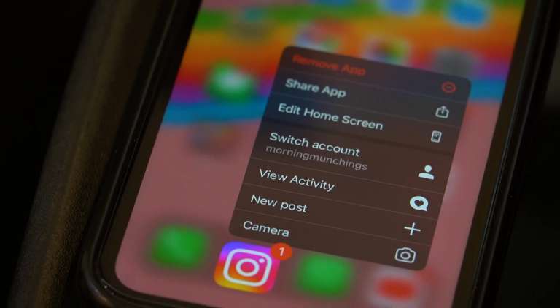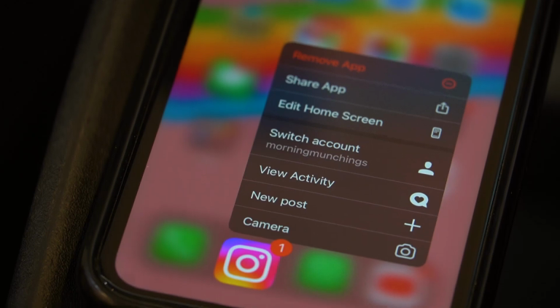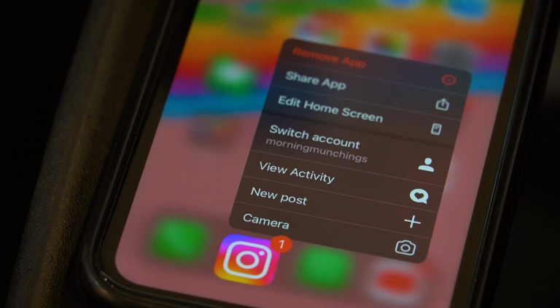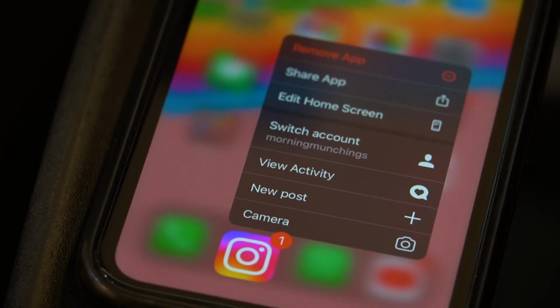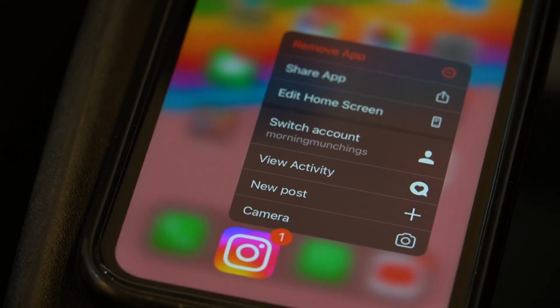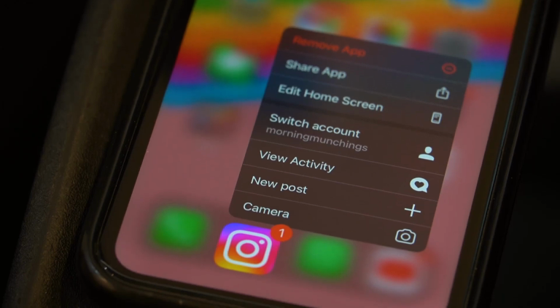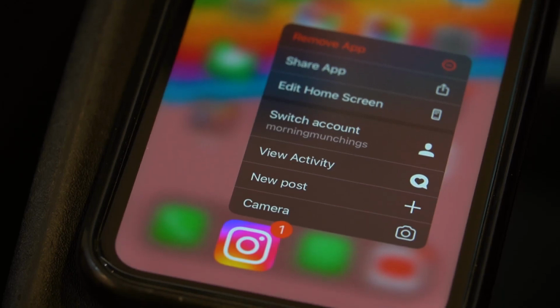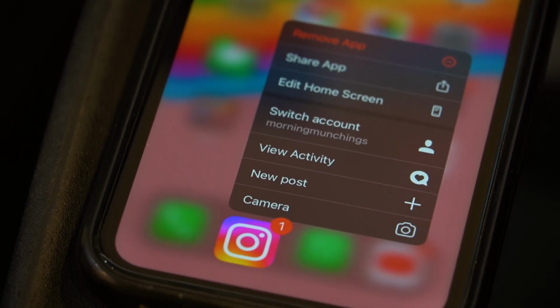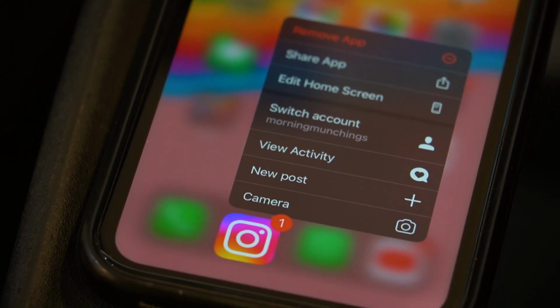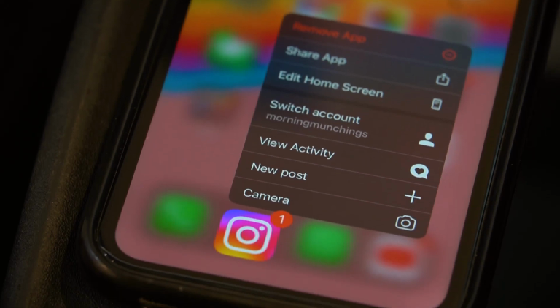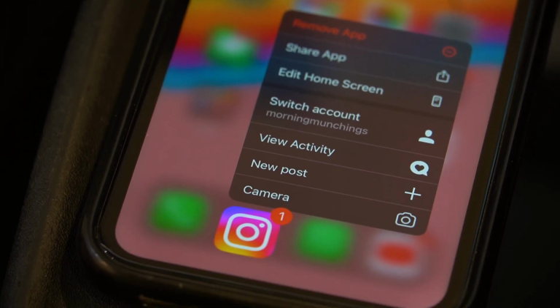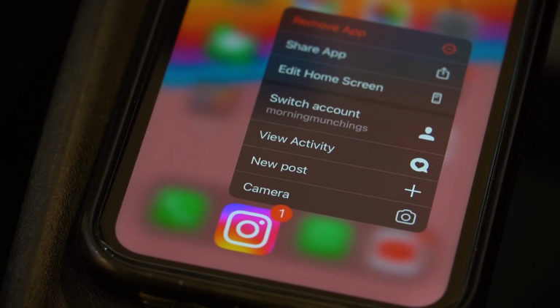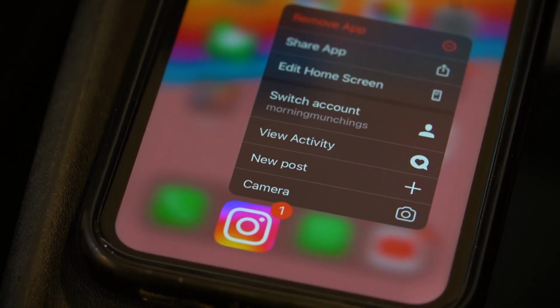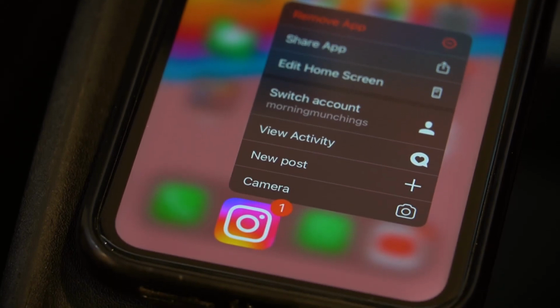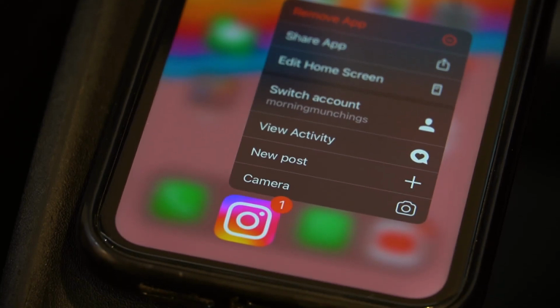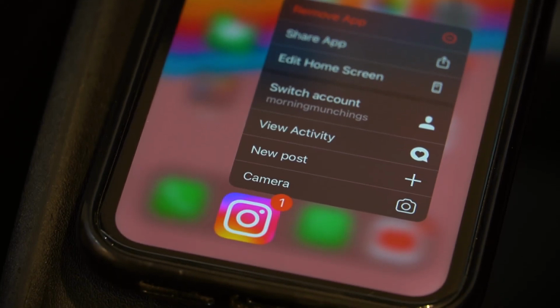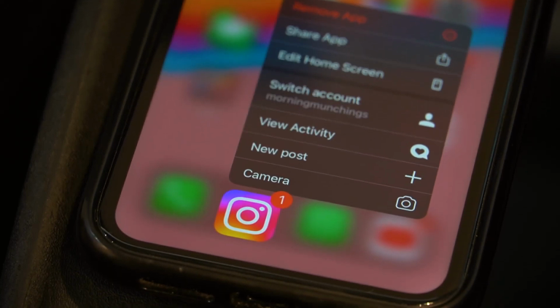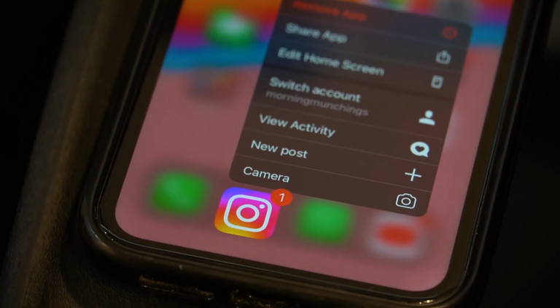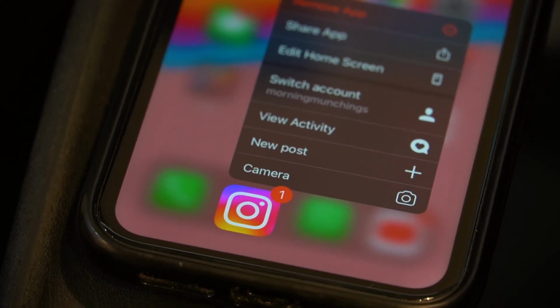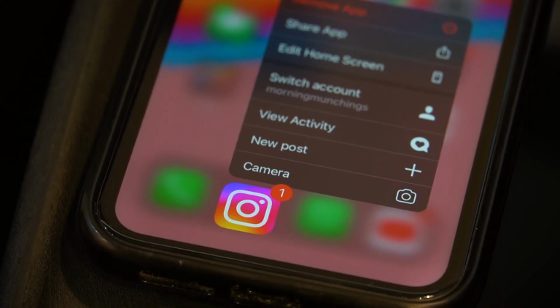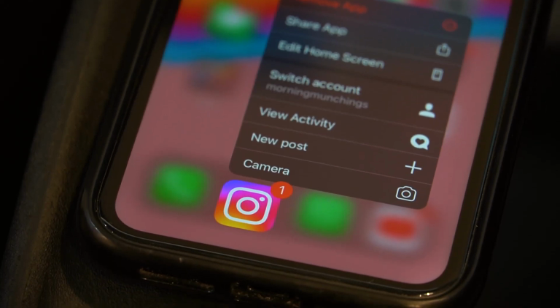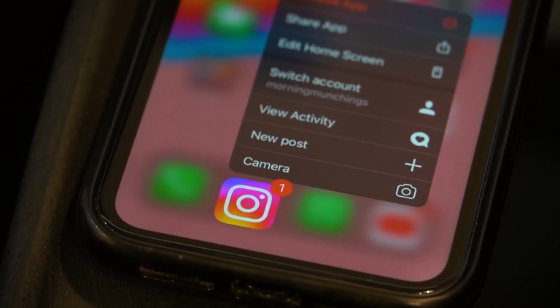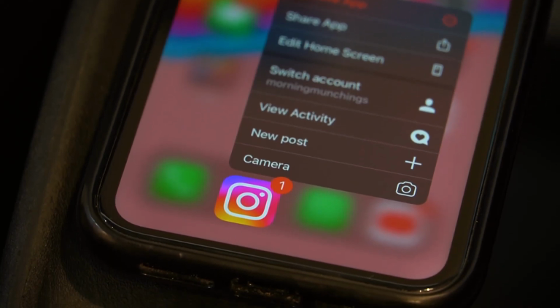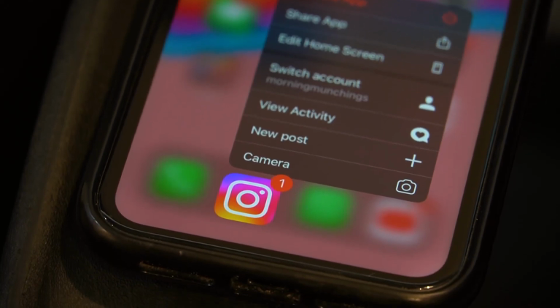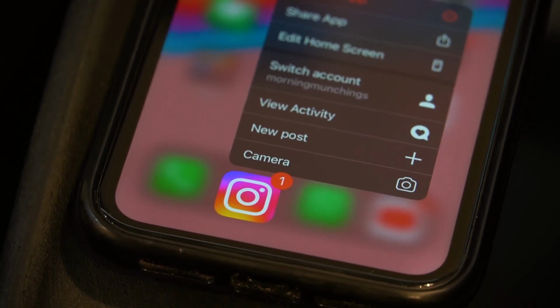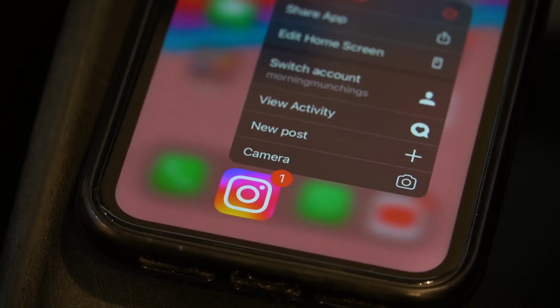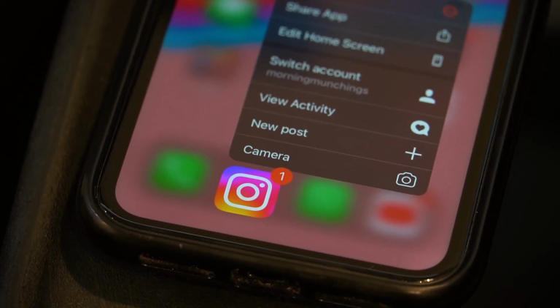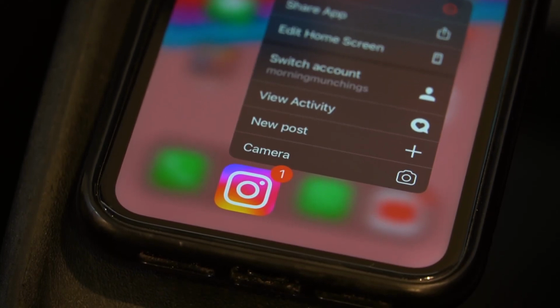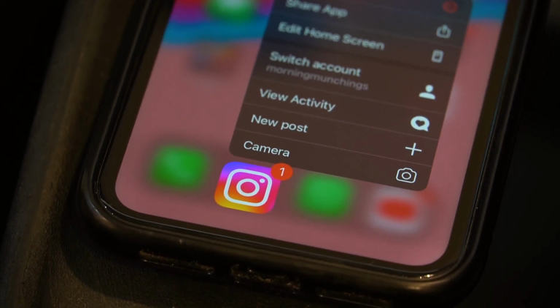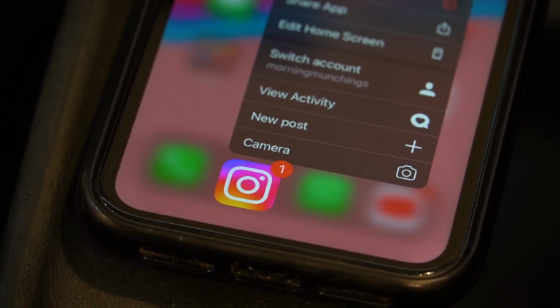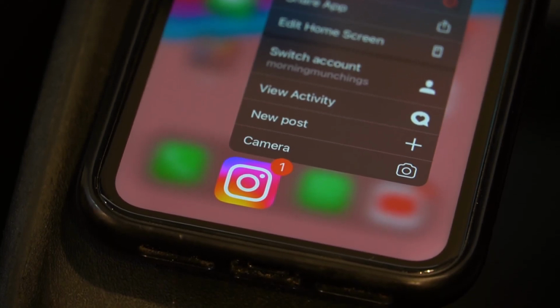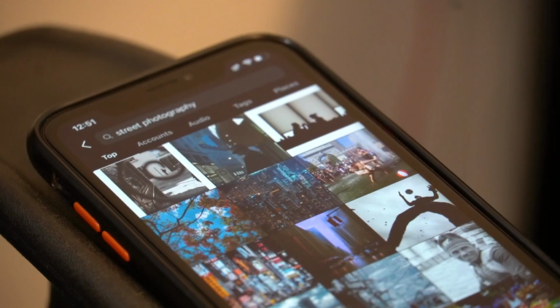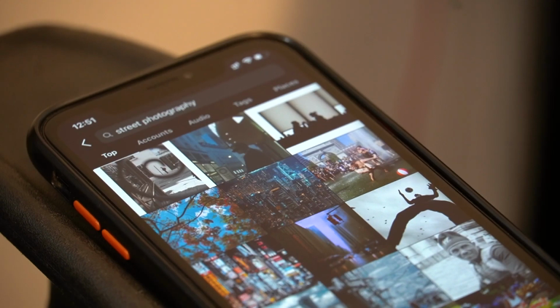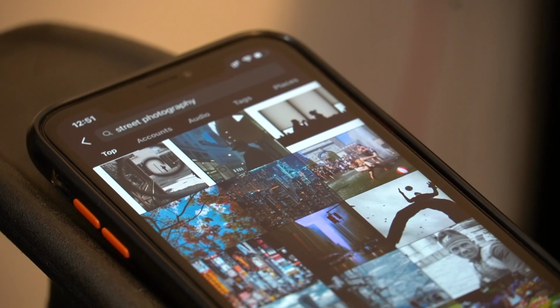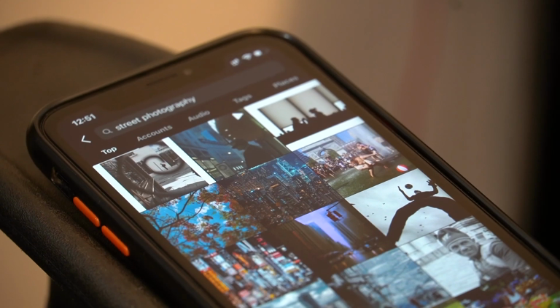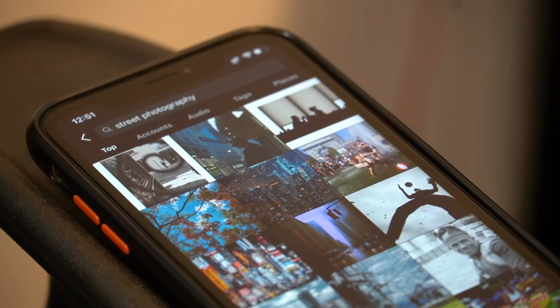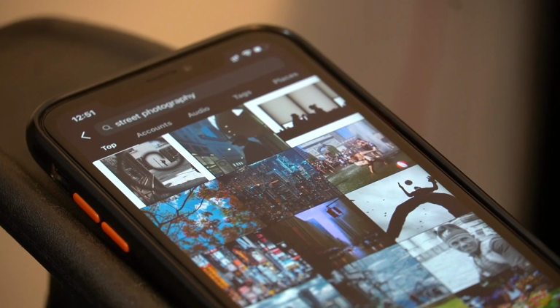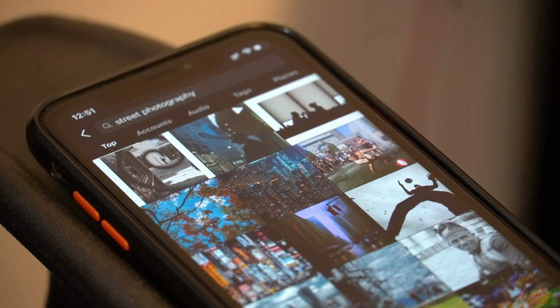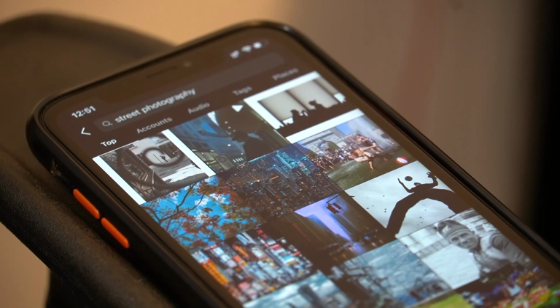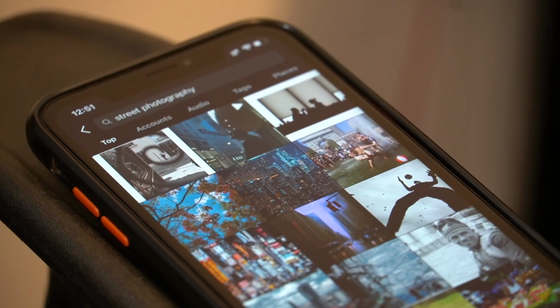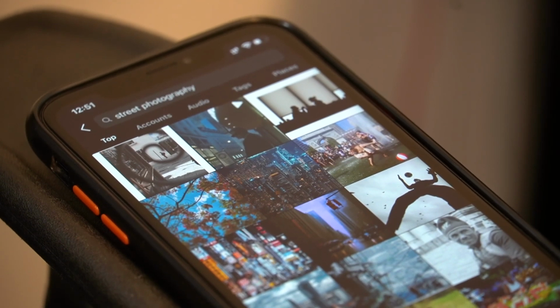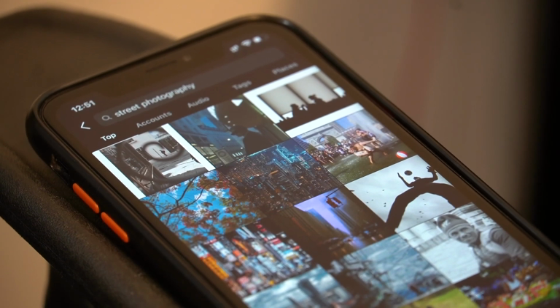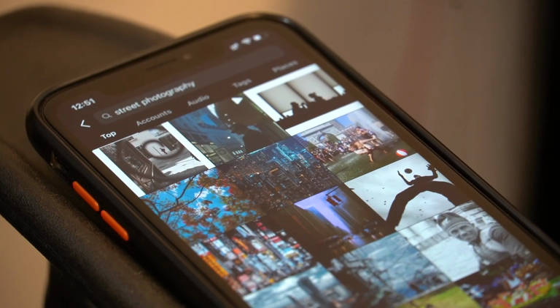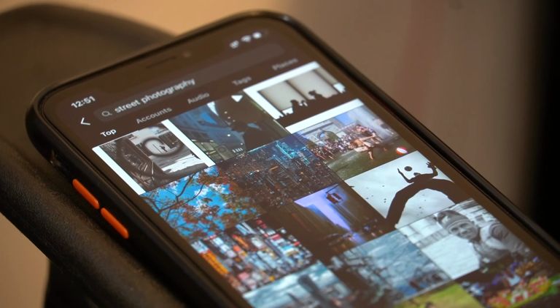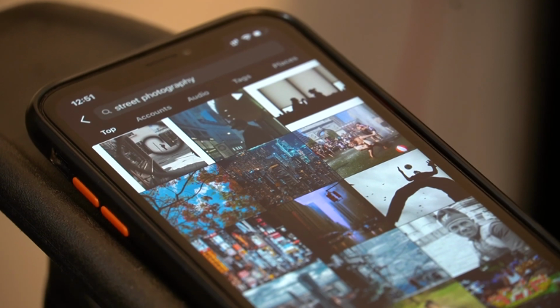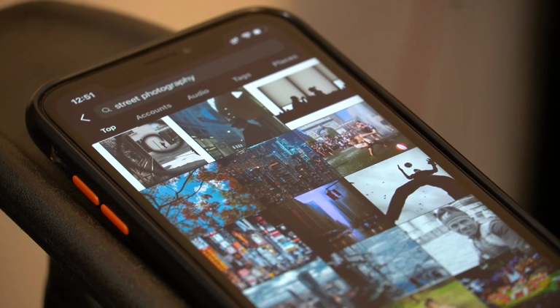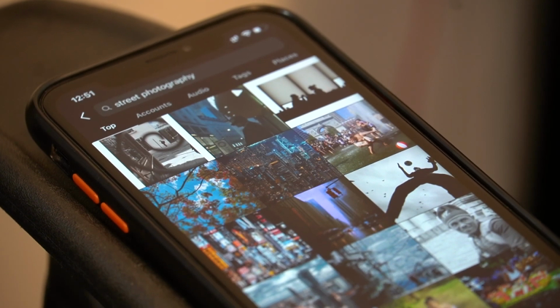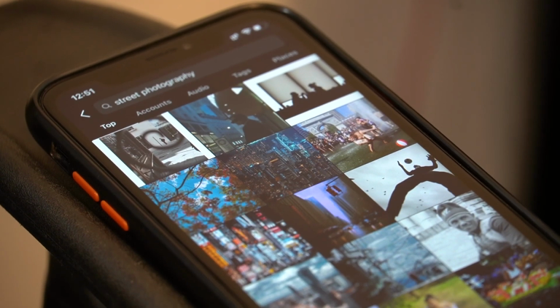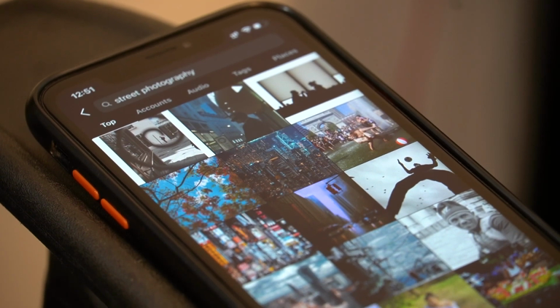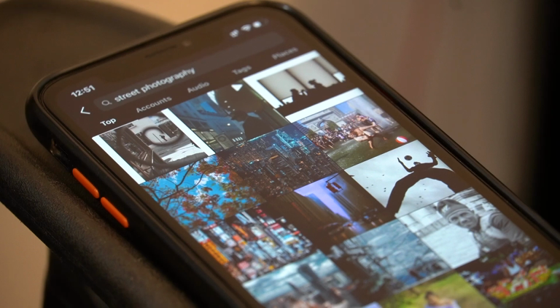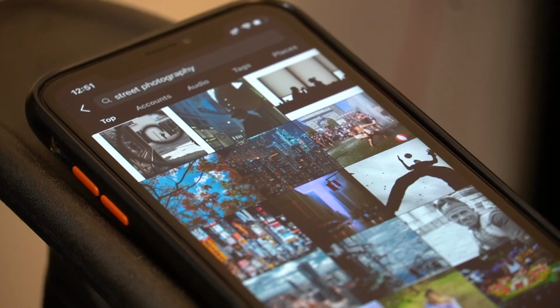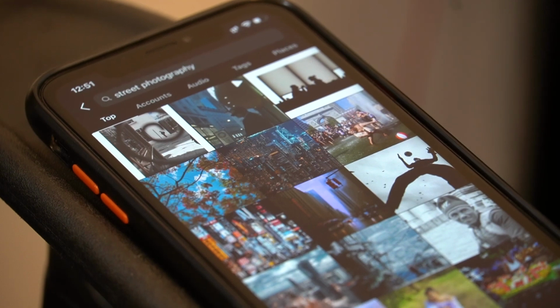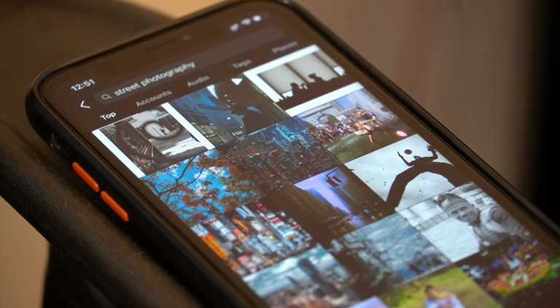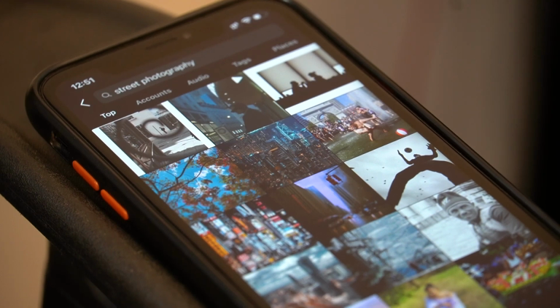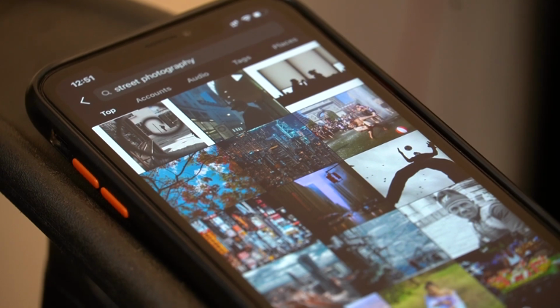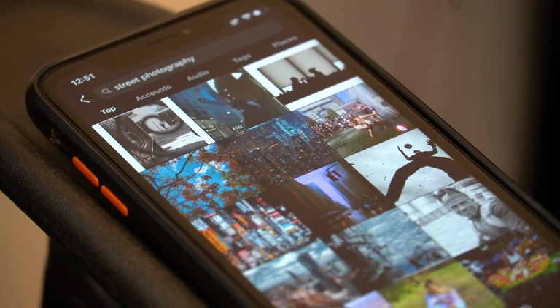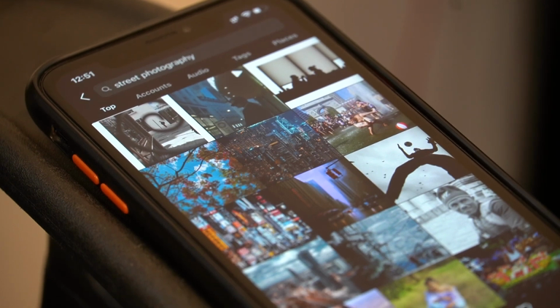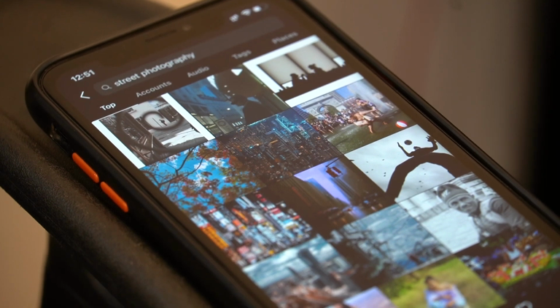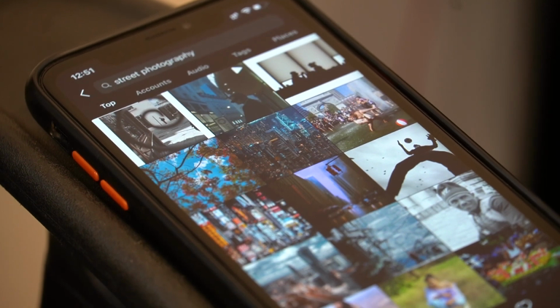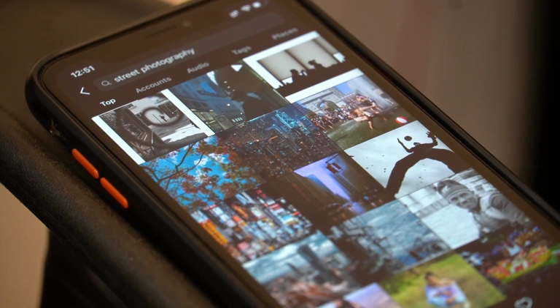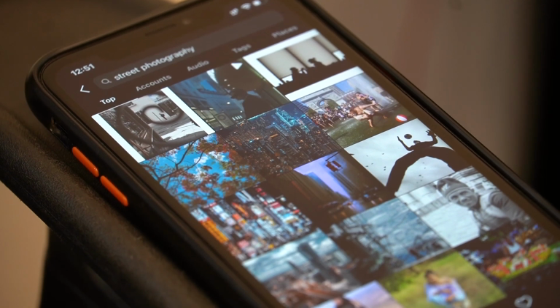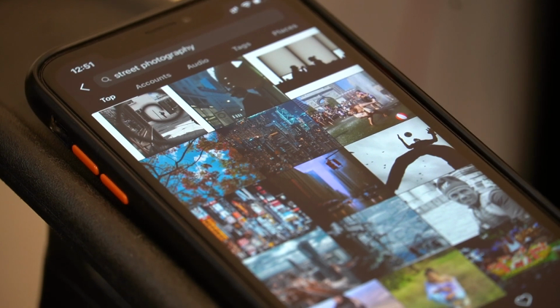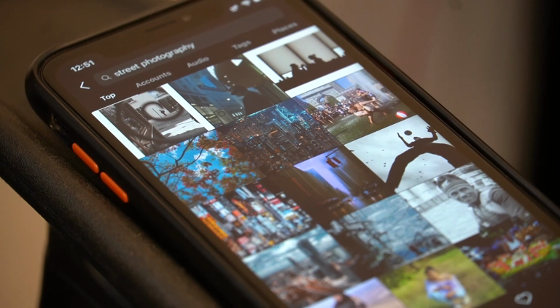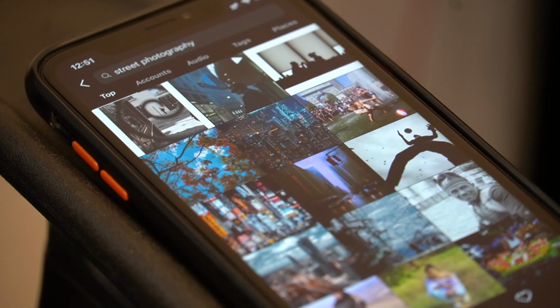Instagram is one of the most popular social media platforms all around the world. The Explore page is probably one of the most entertaining places to scroll through.